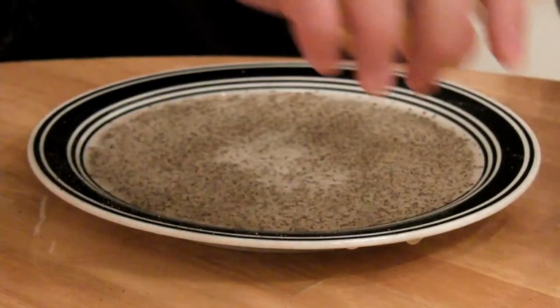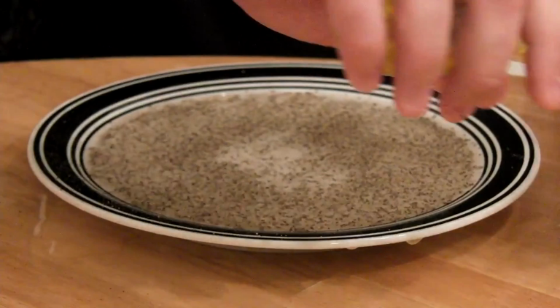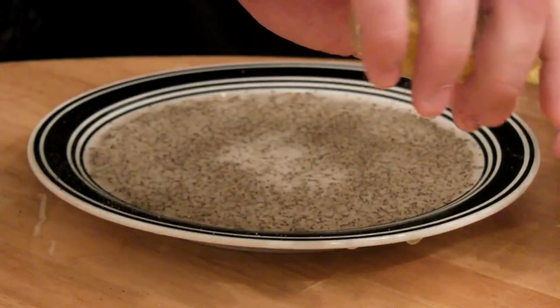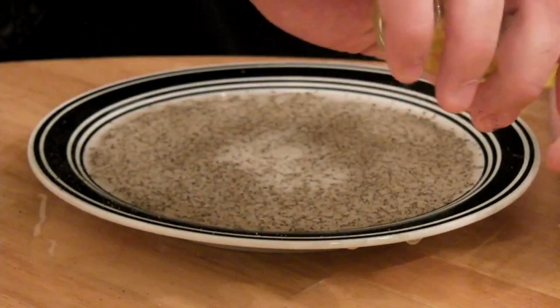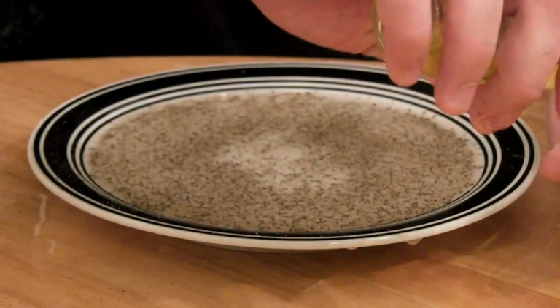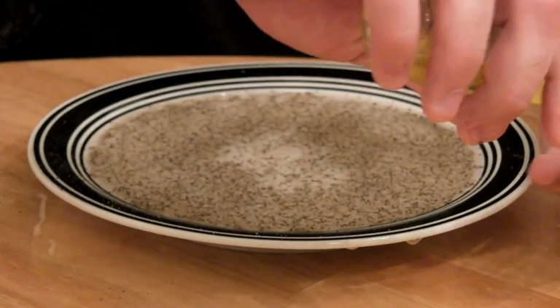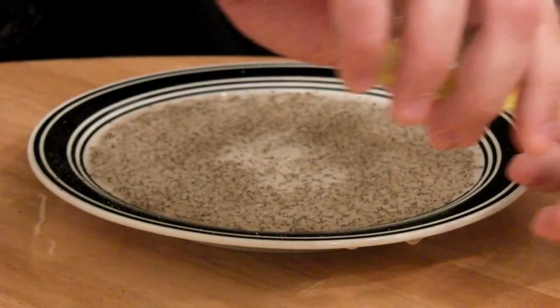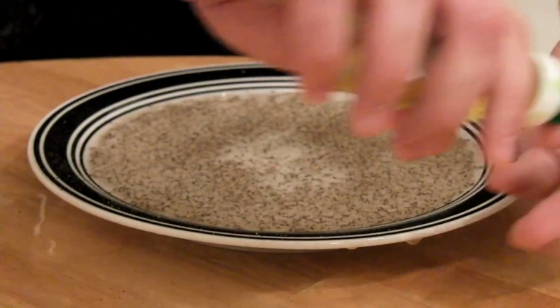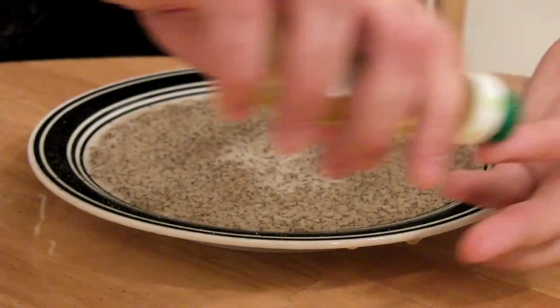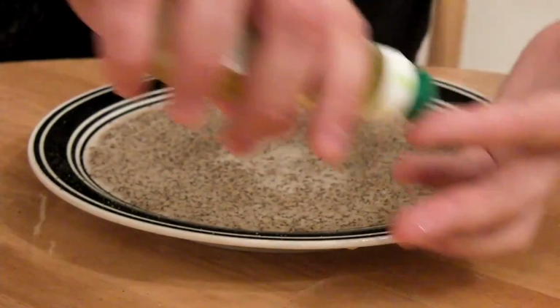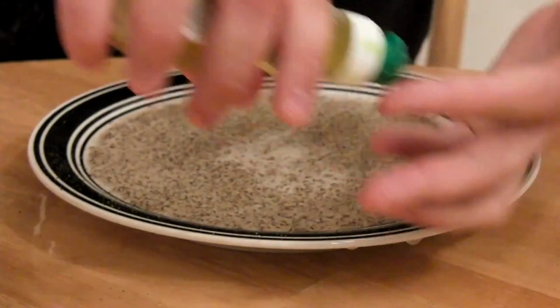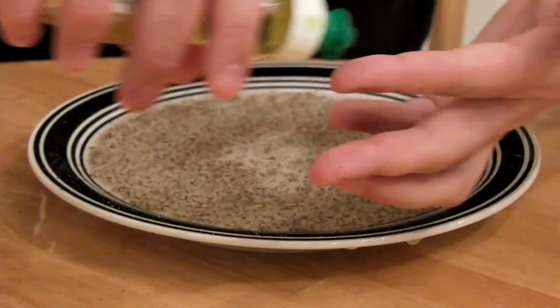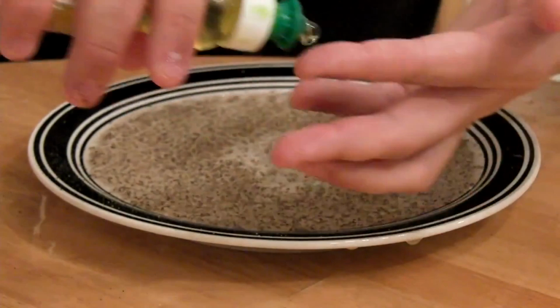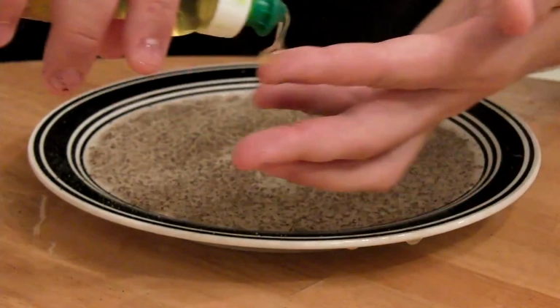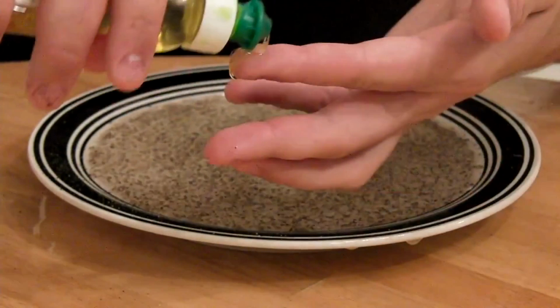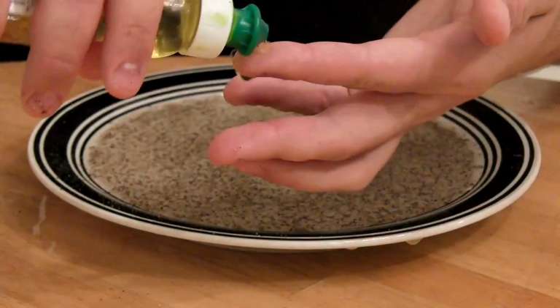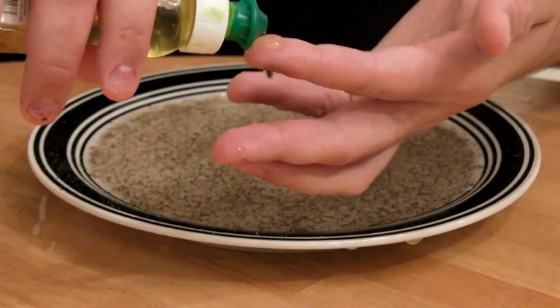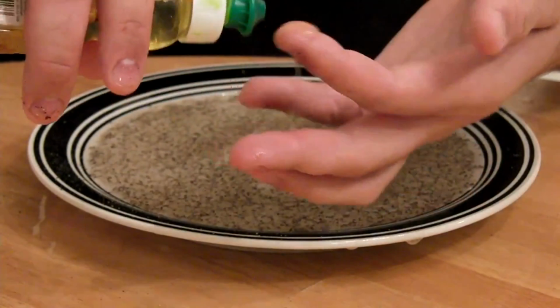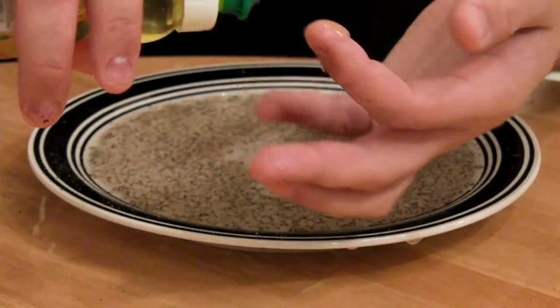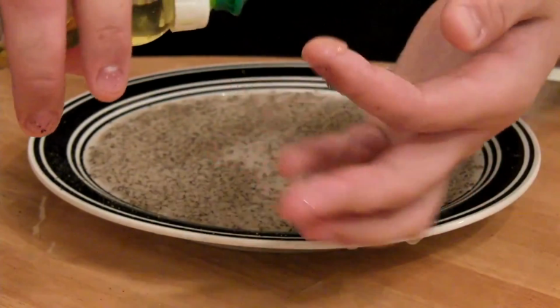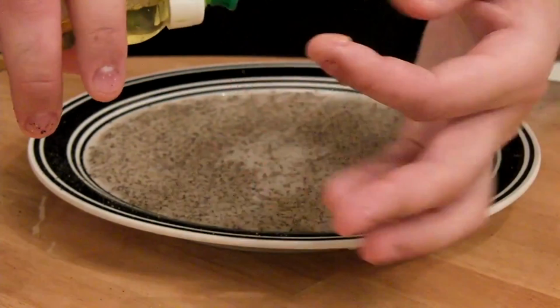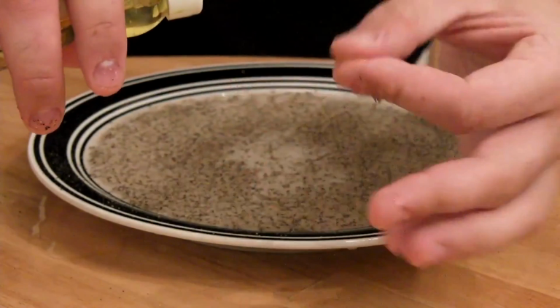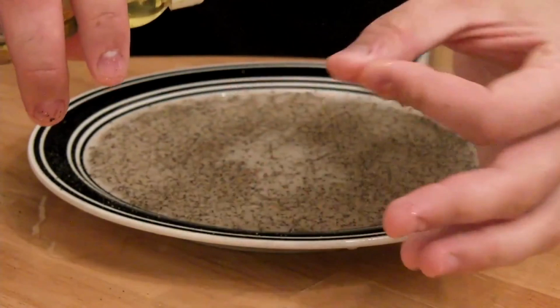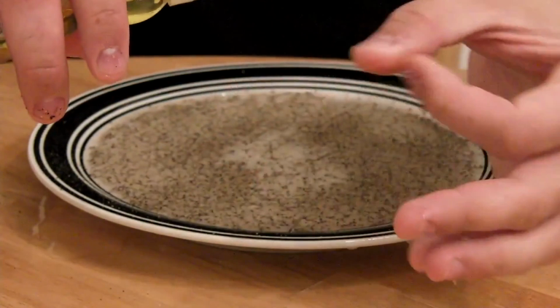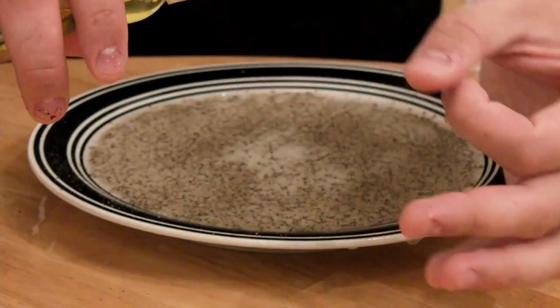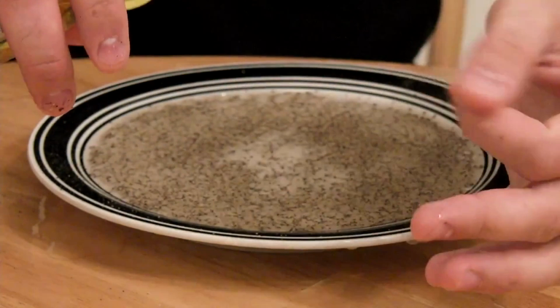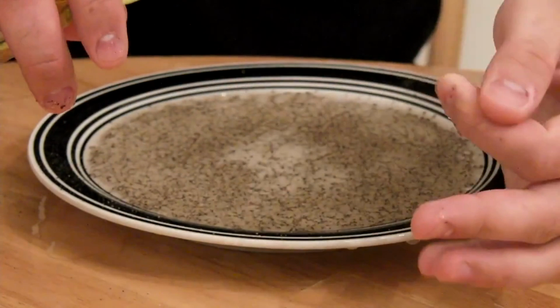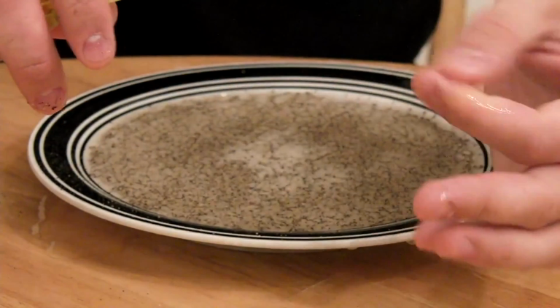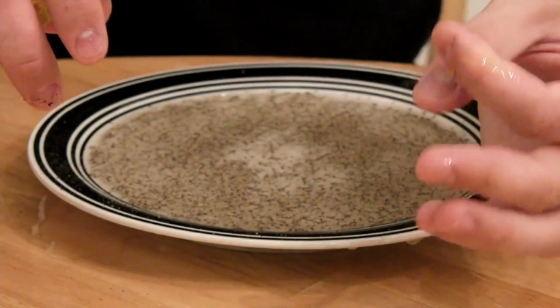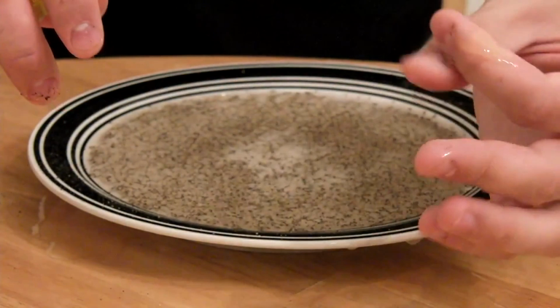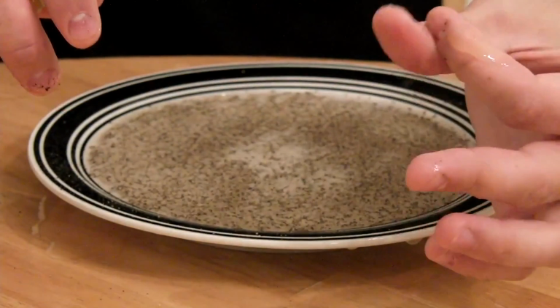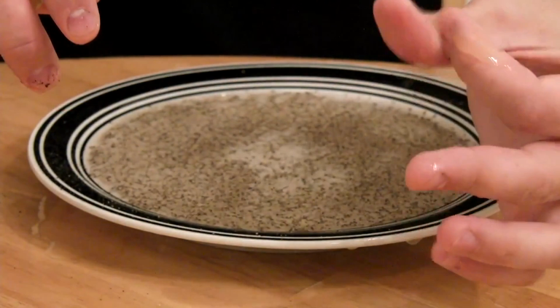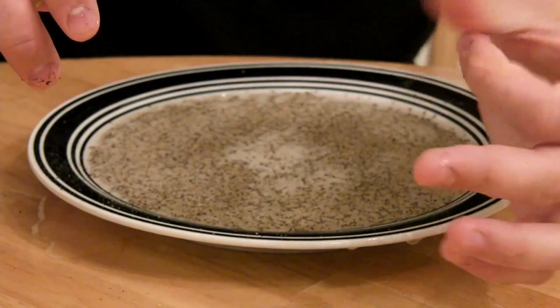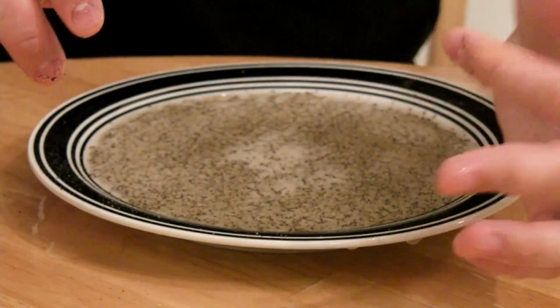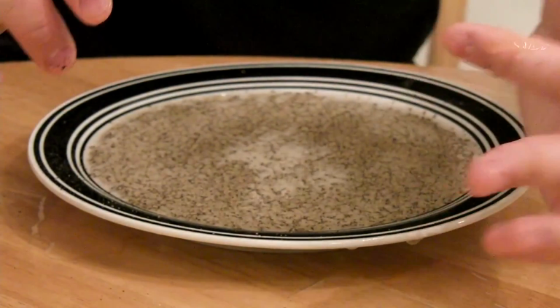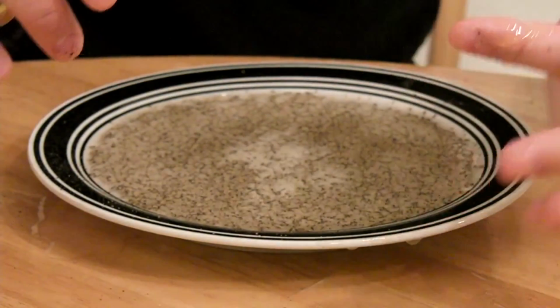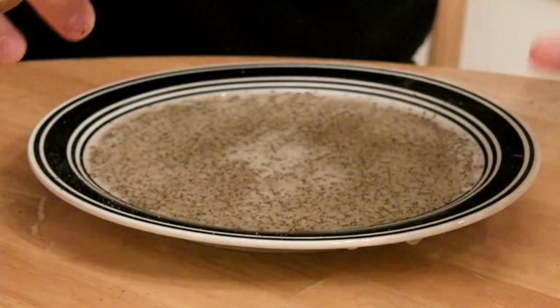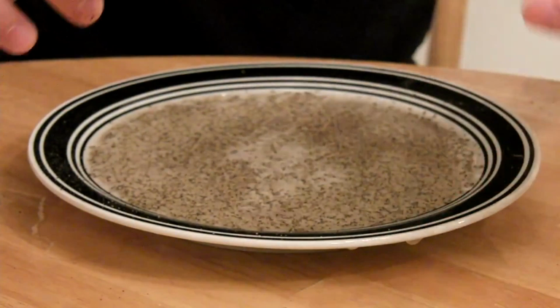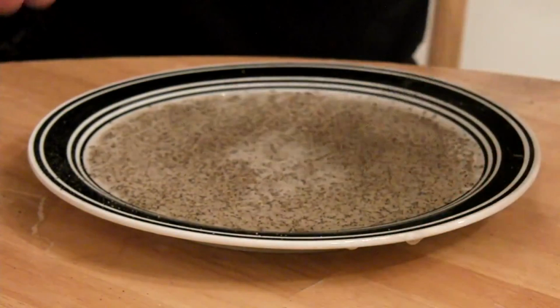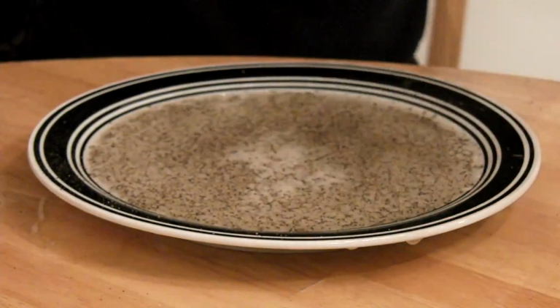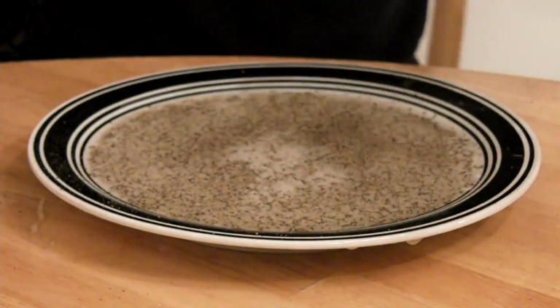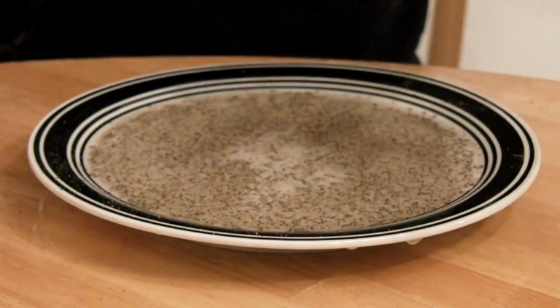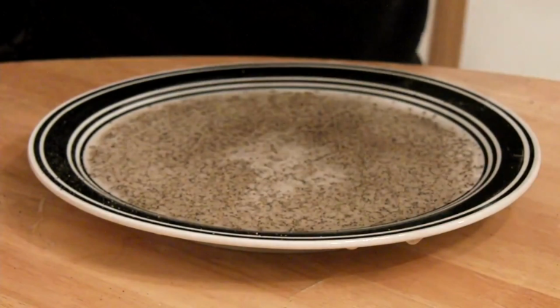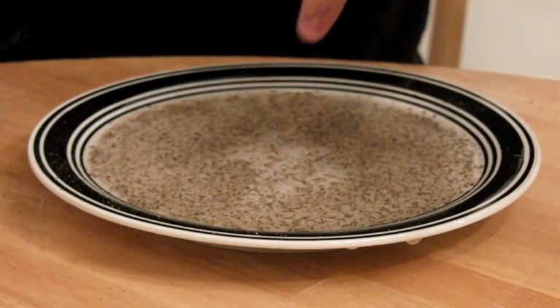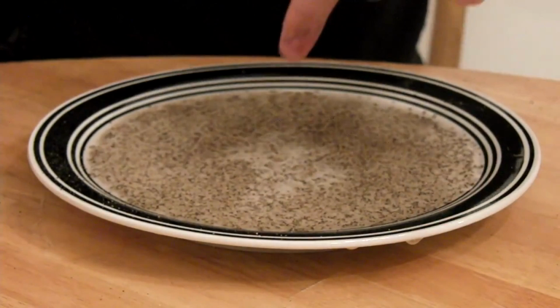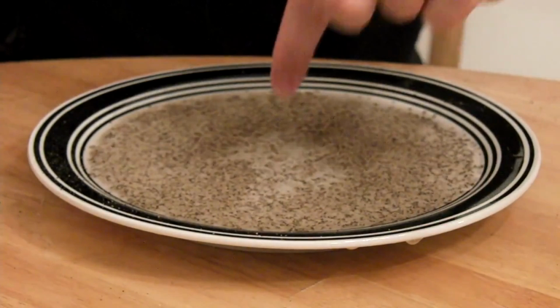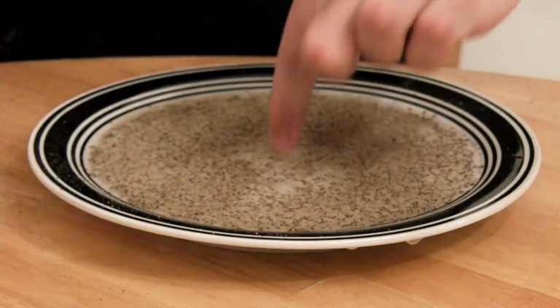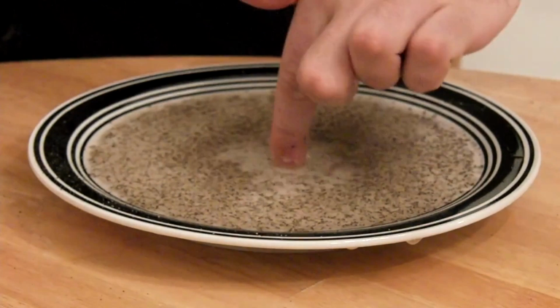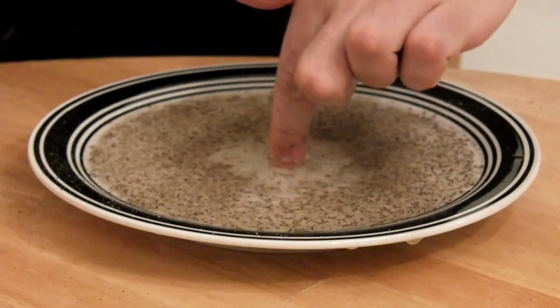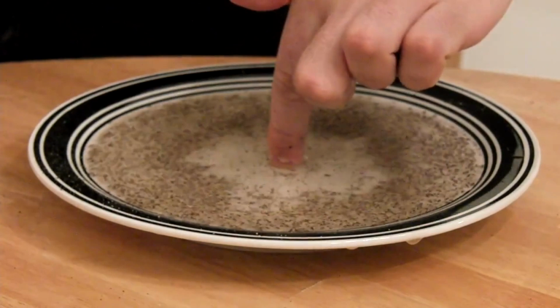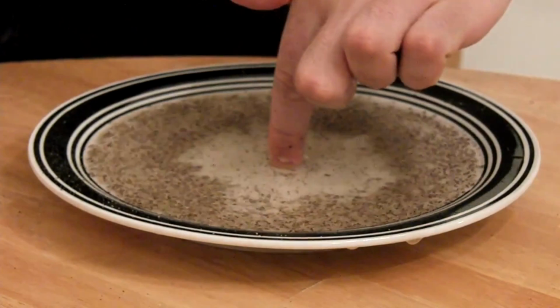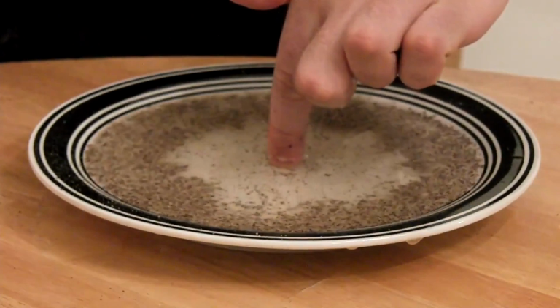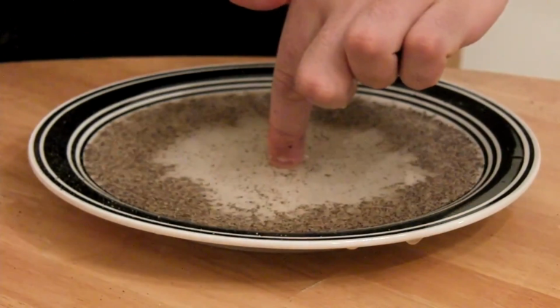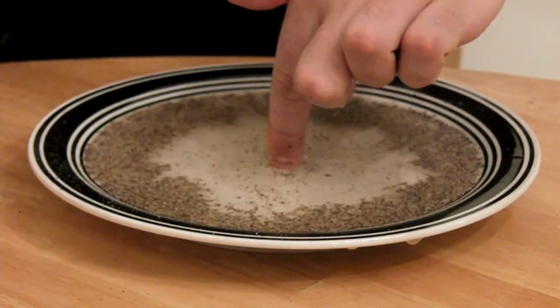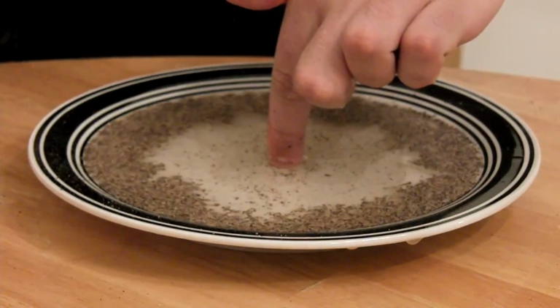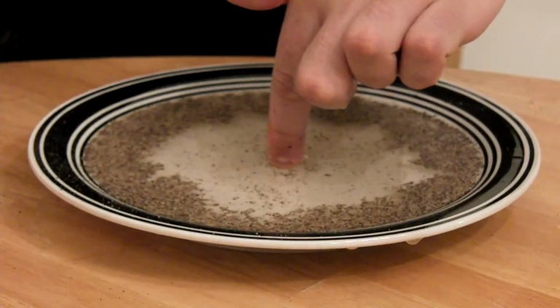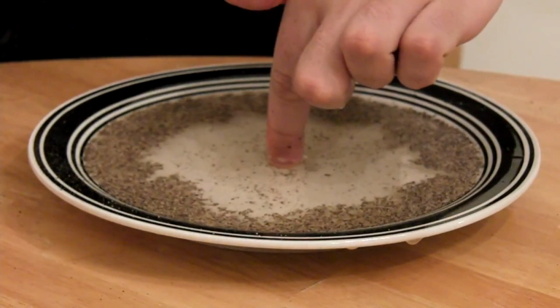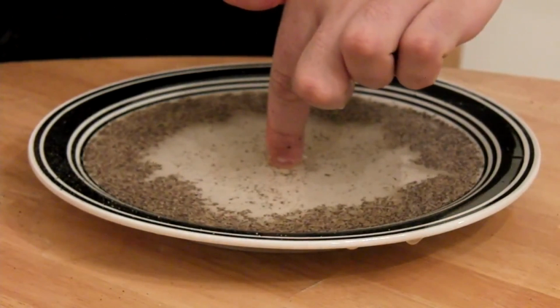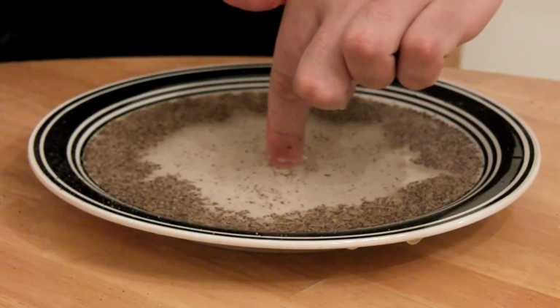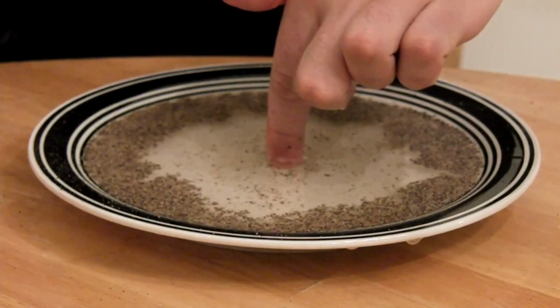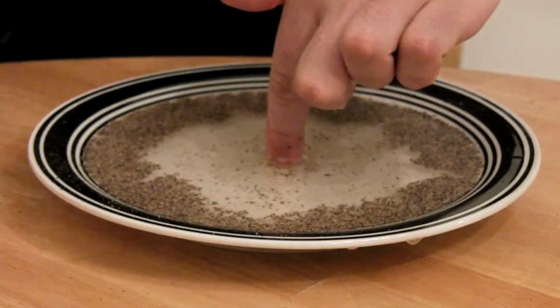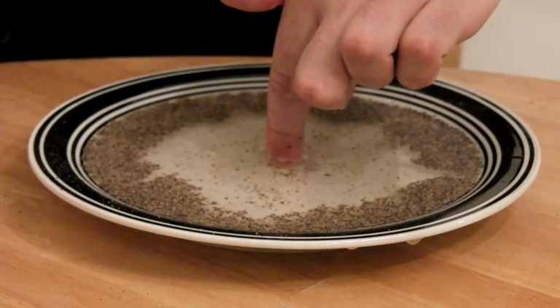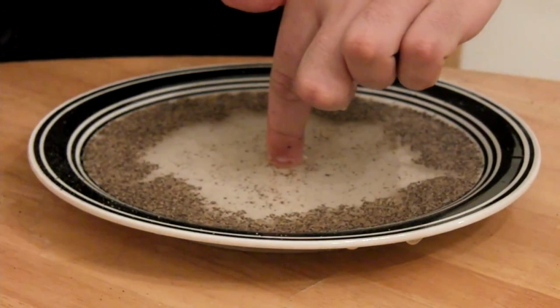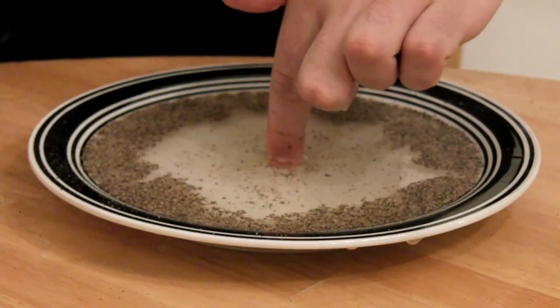Now let's put a little bit of soap on my finger — you see how it pushes.